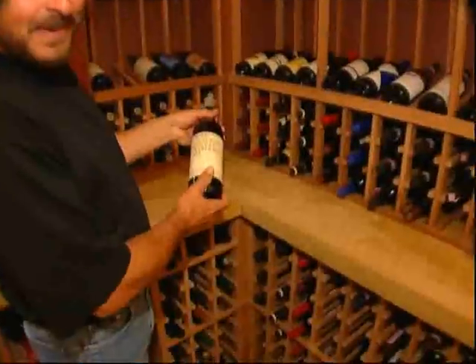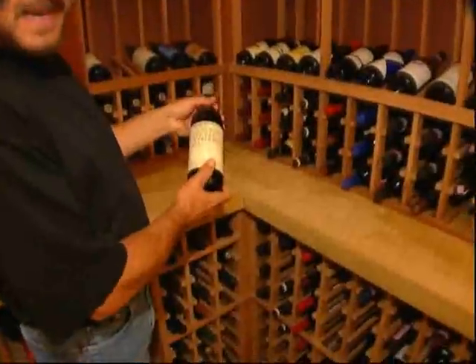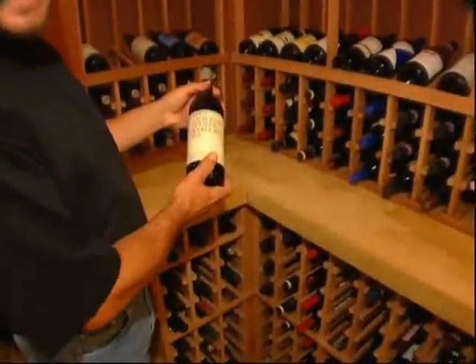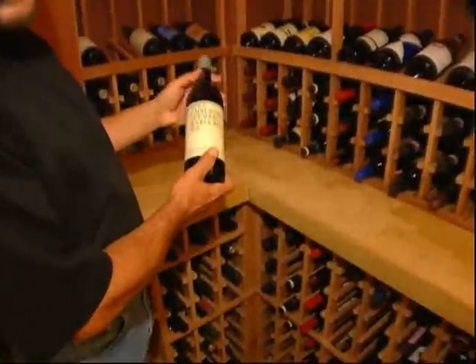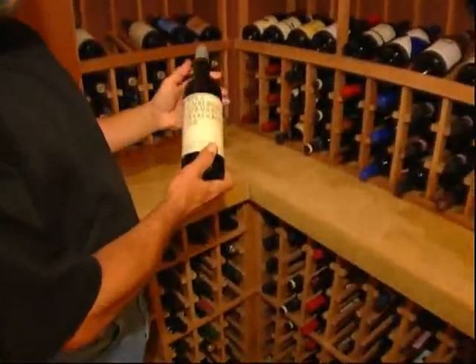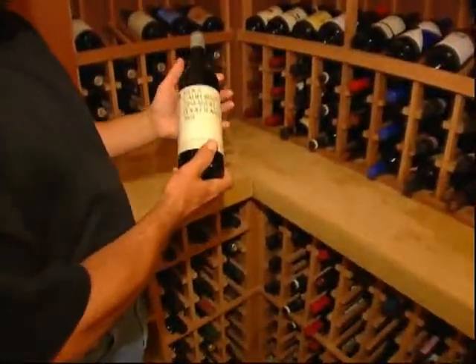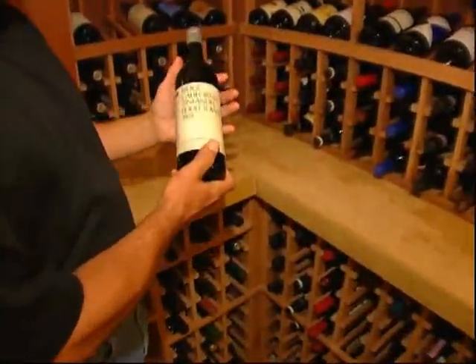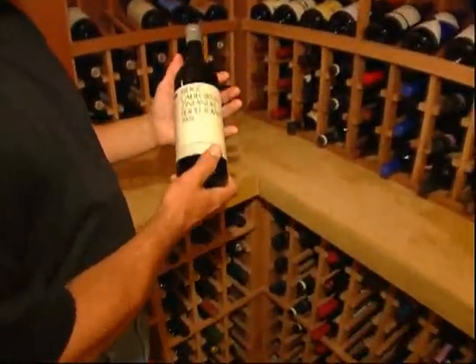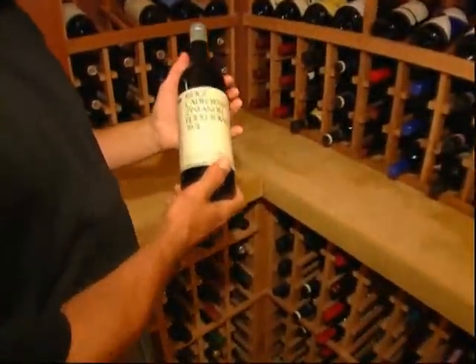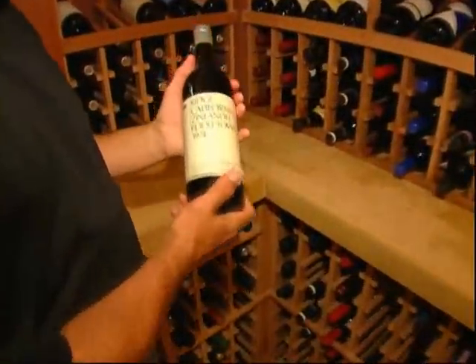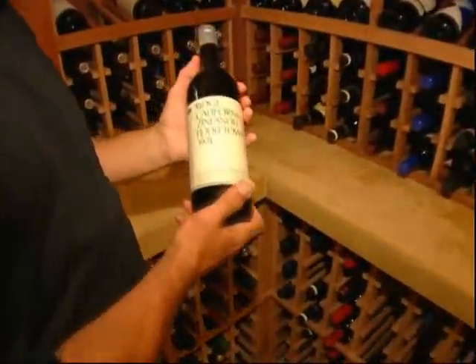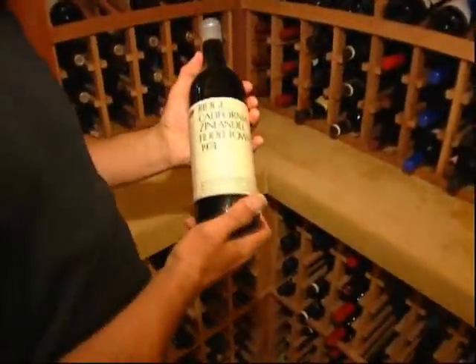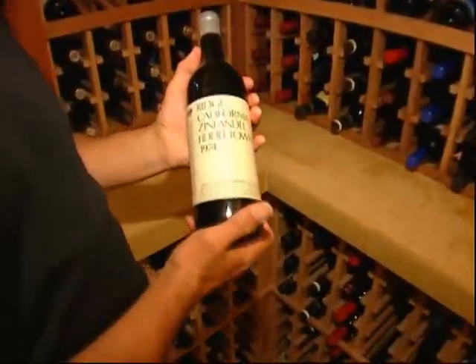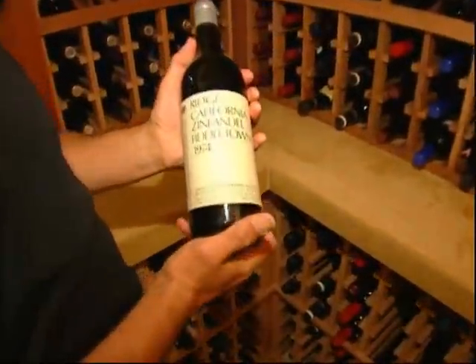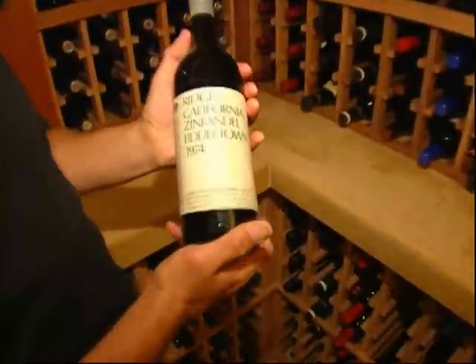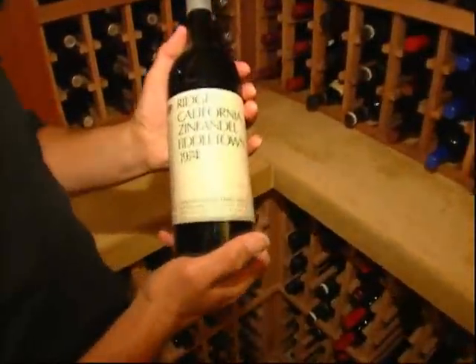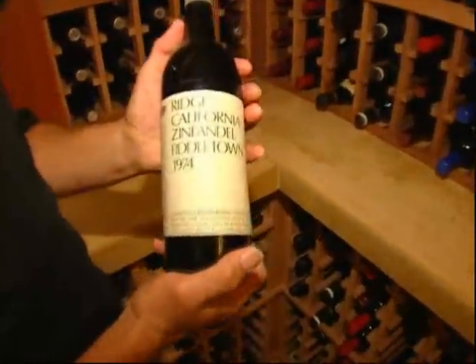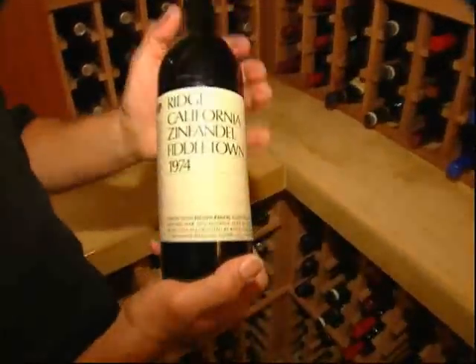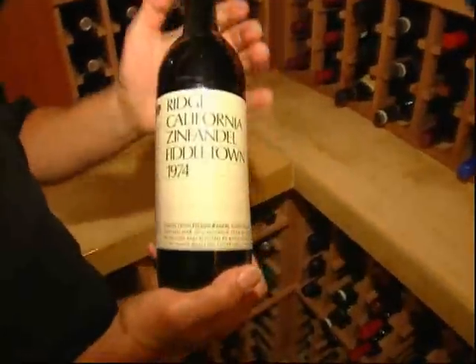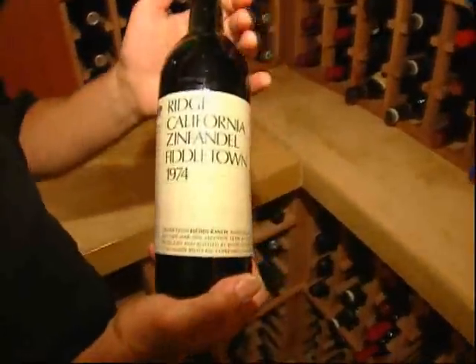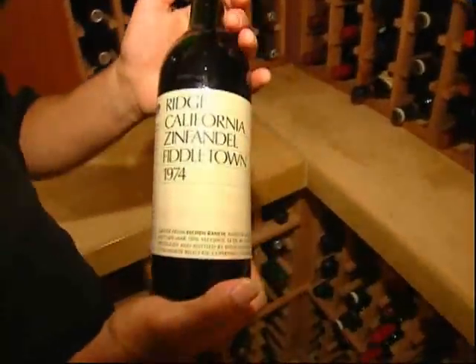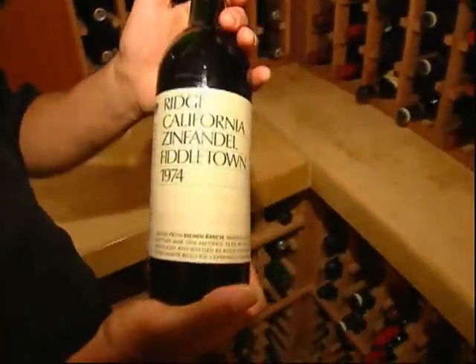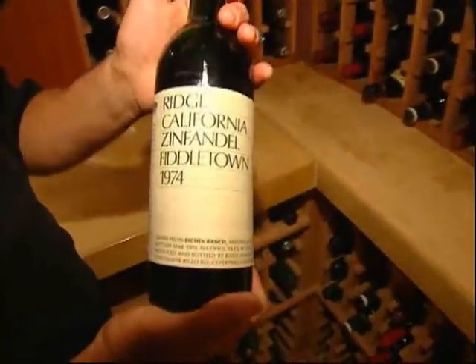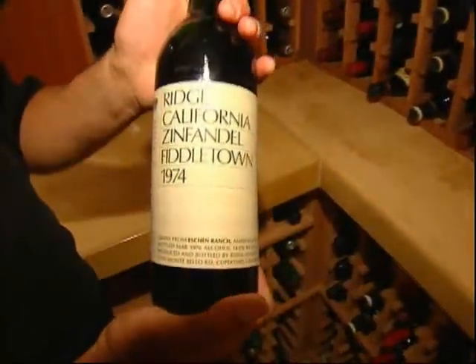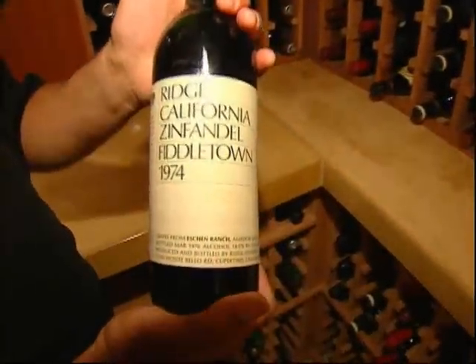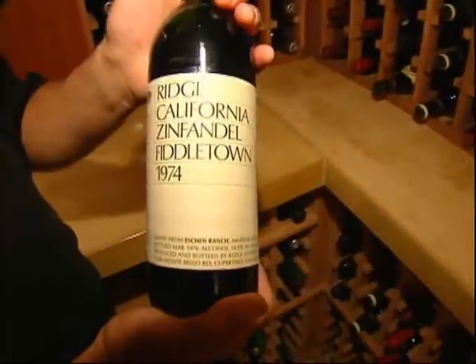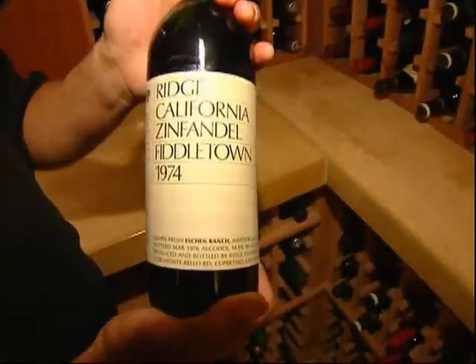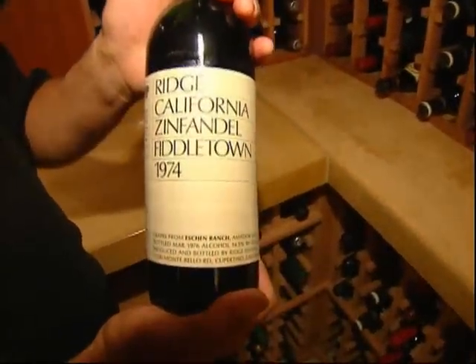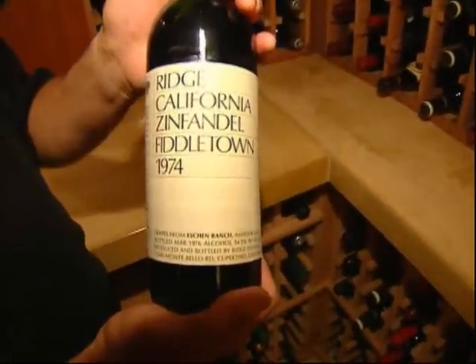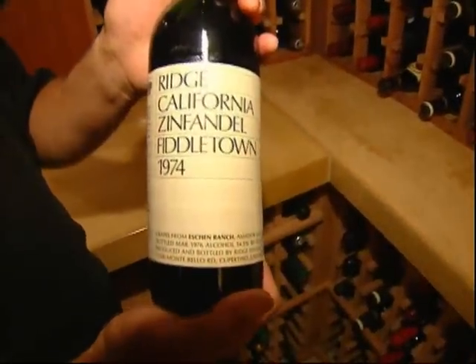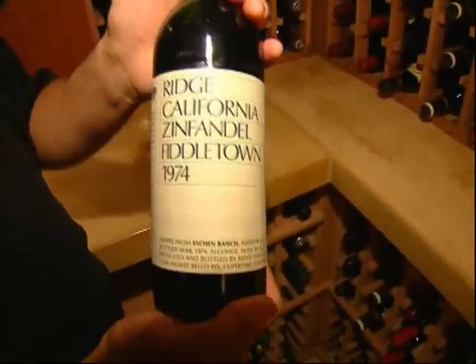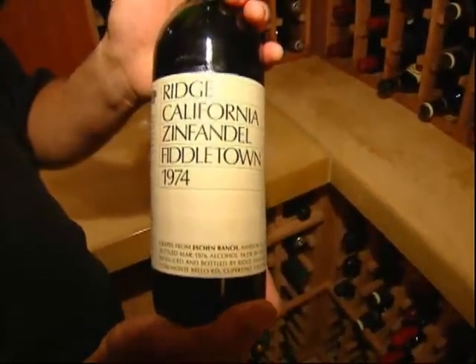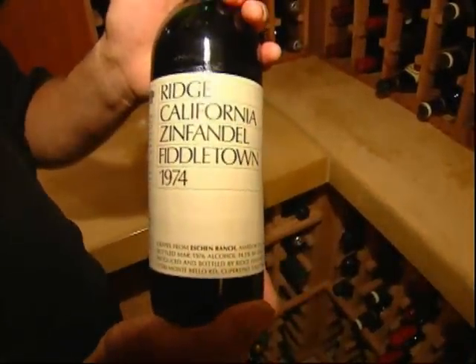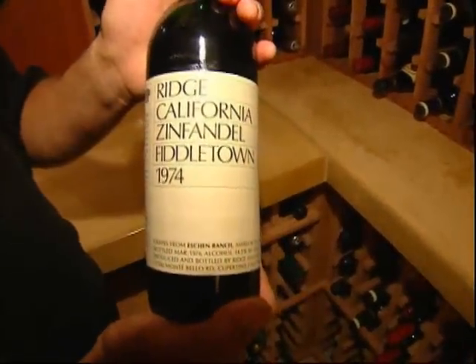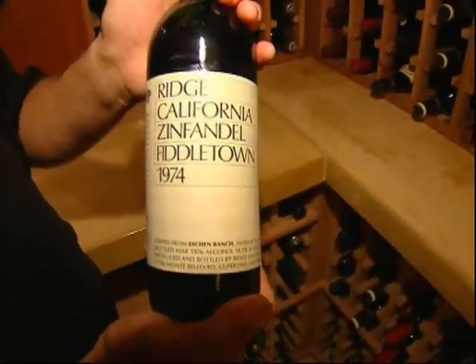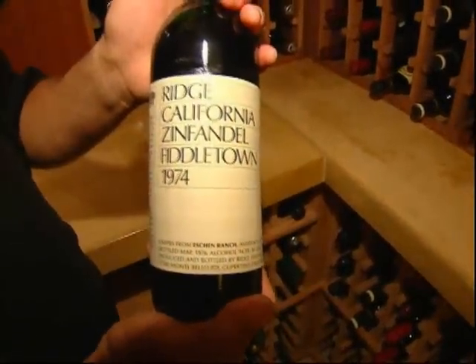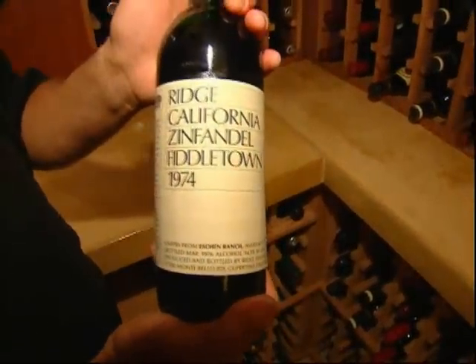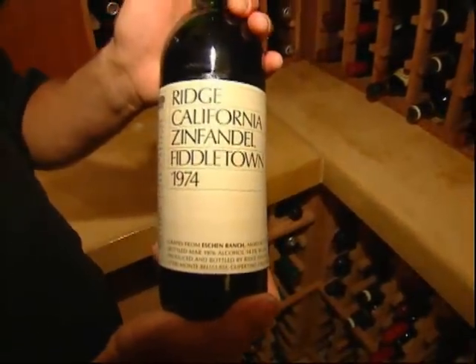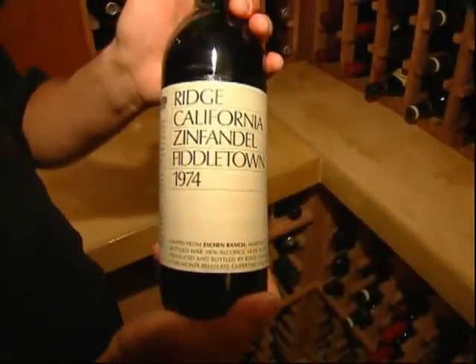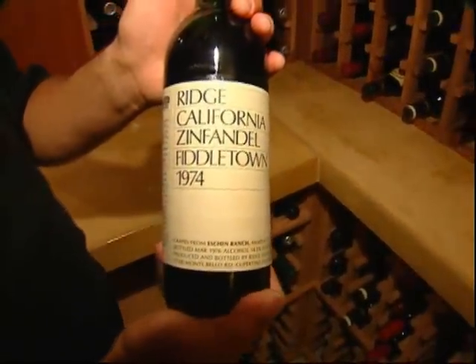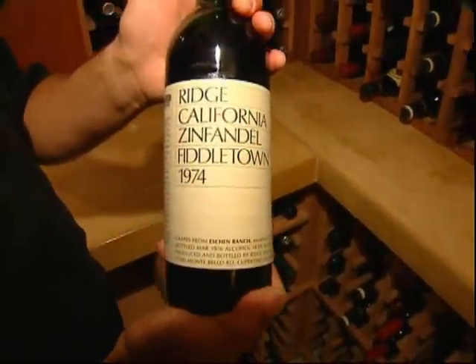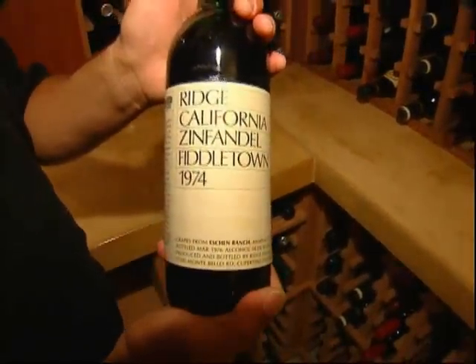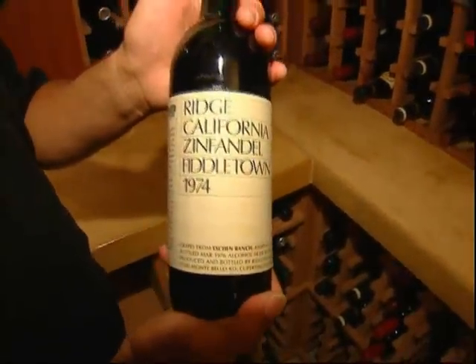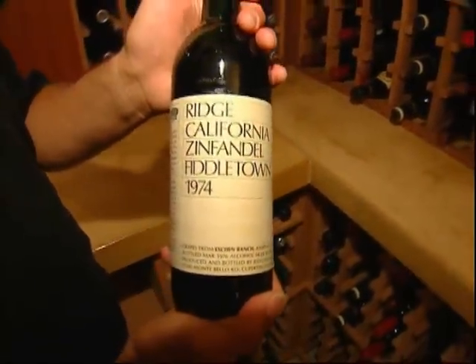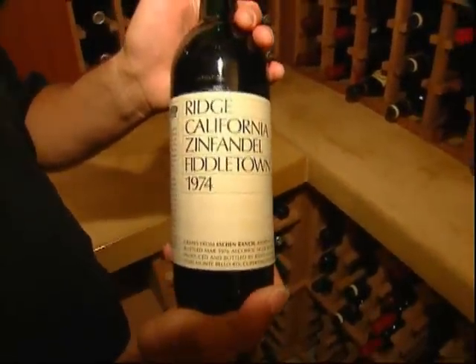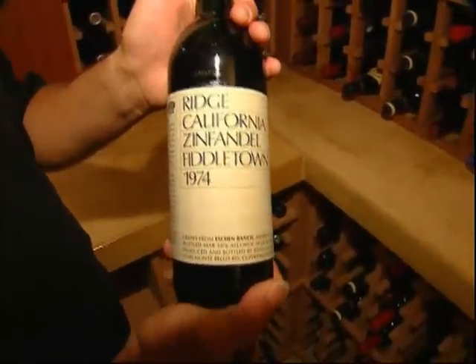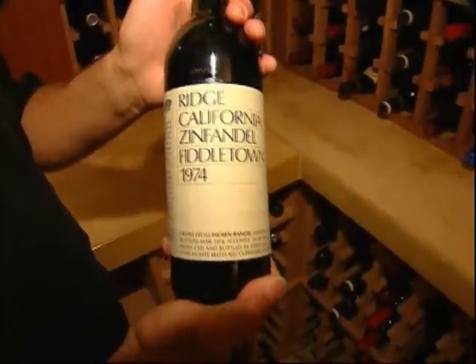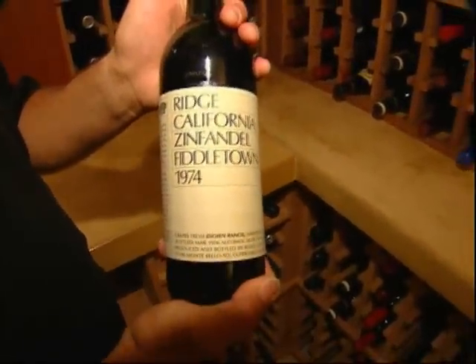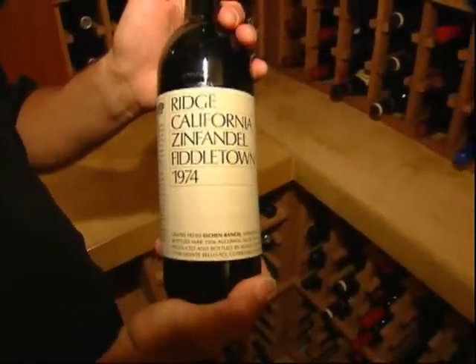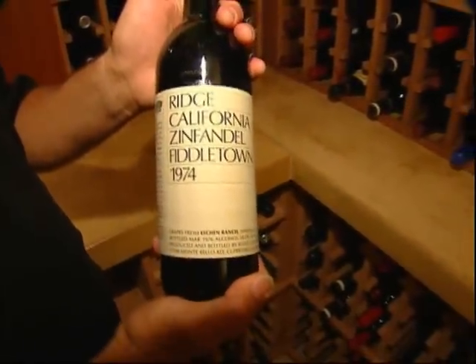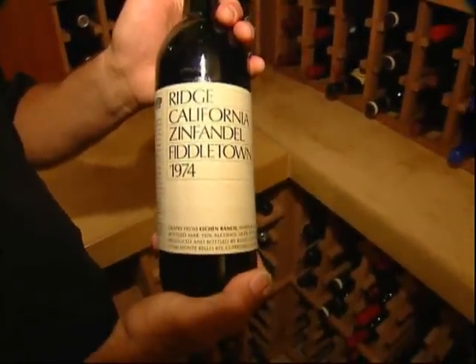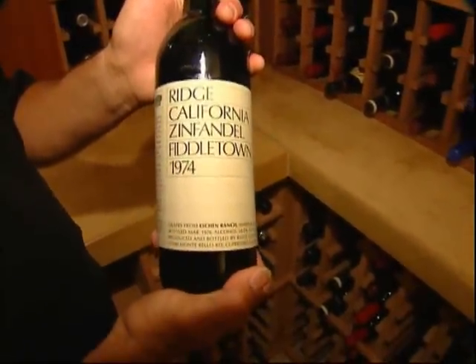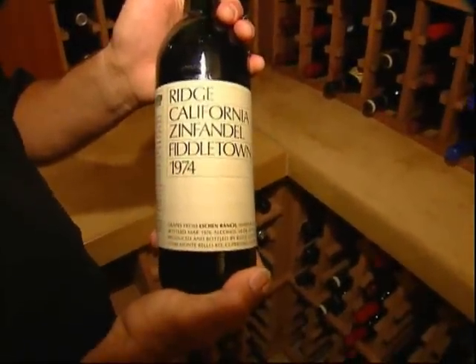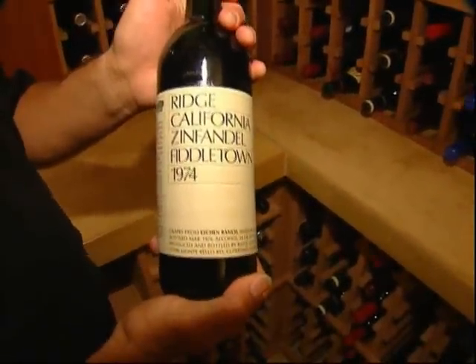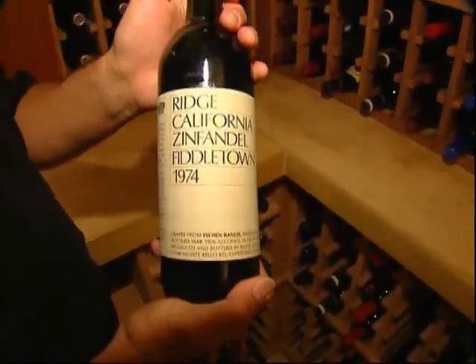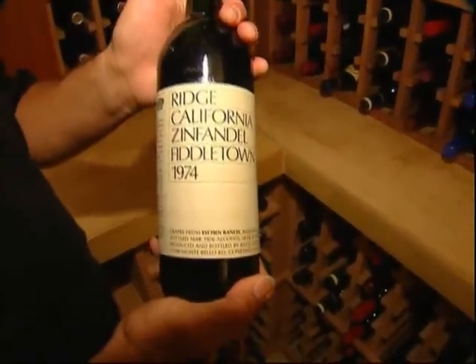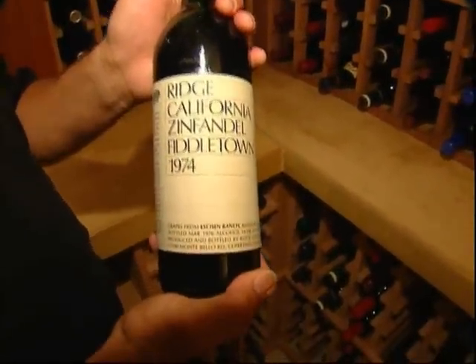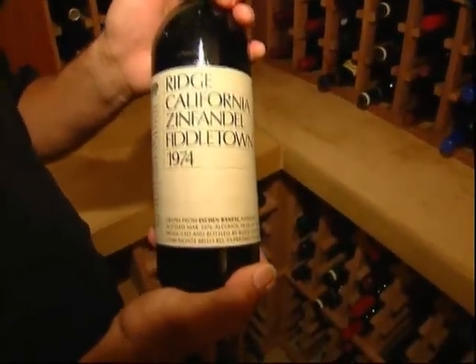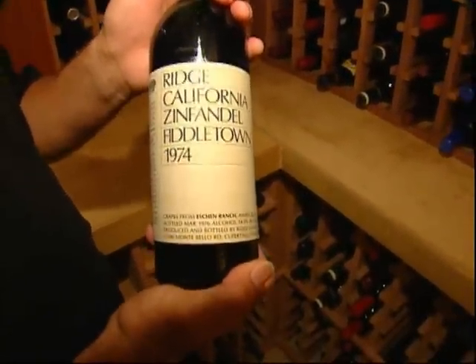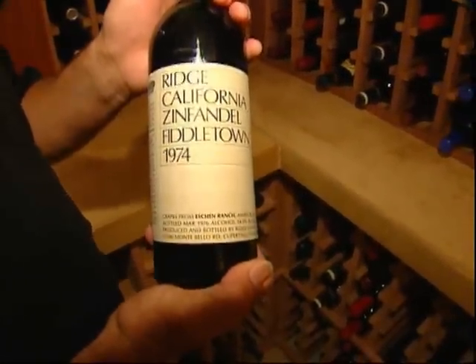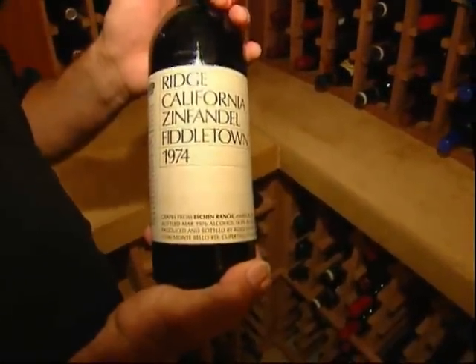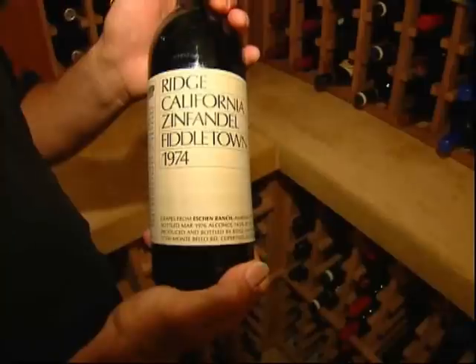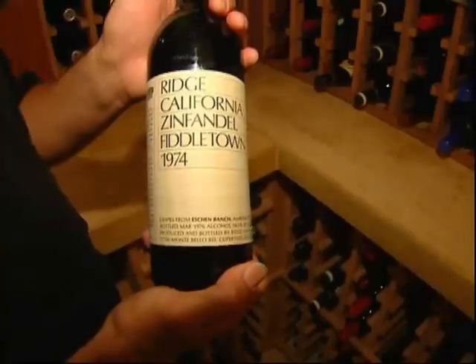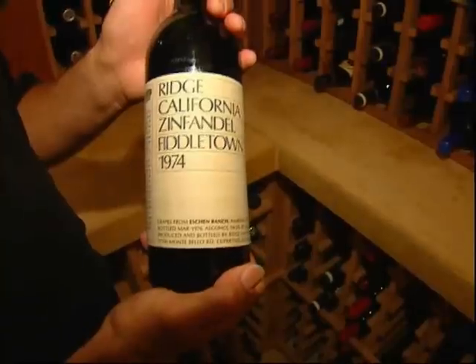But the main attraction here is the wine. I still have two of the bottles that I bought back when I was in my 20s, and this is a Ridge Zinfandel from 1974.